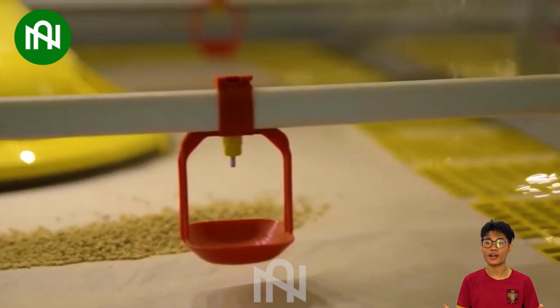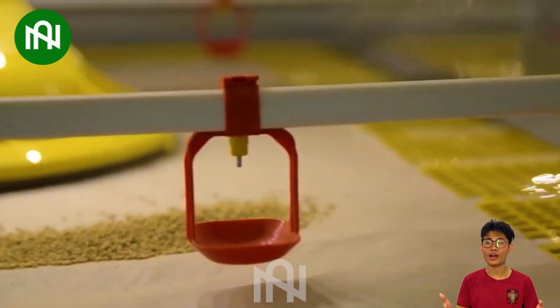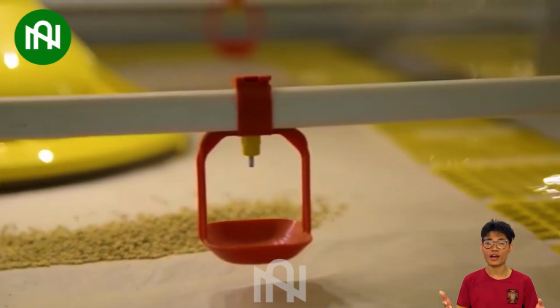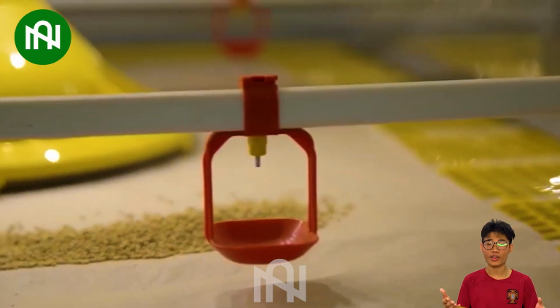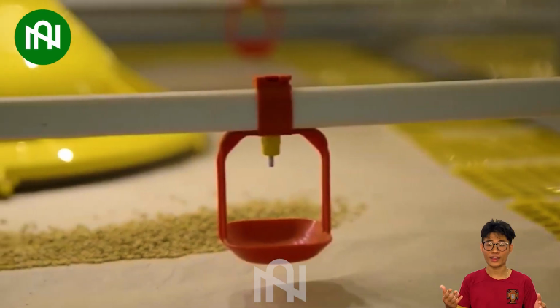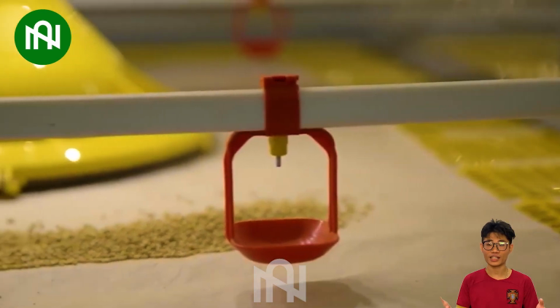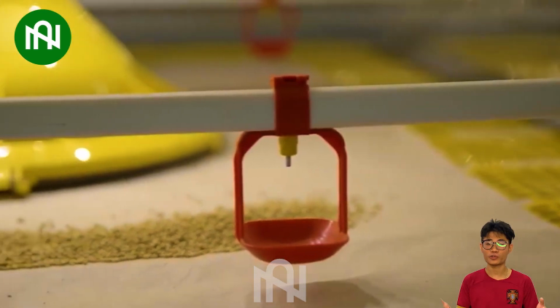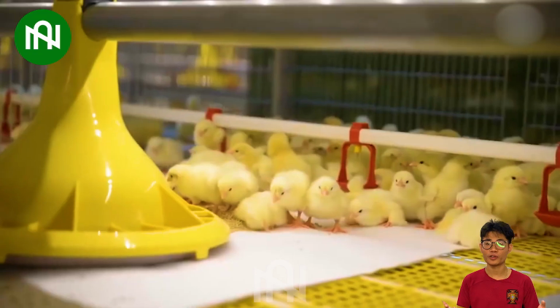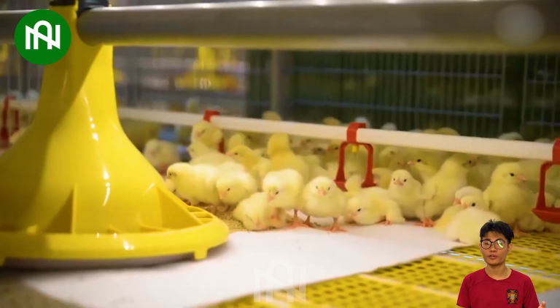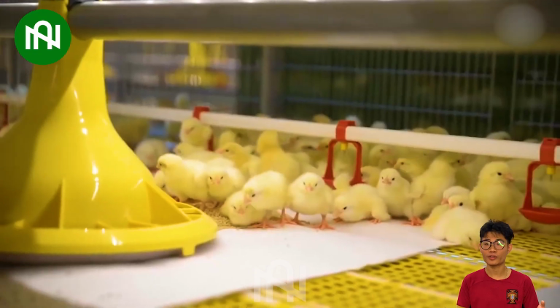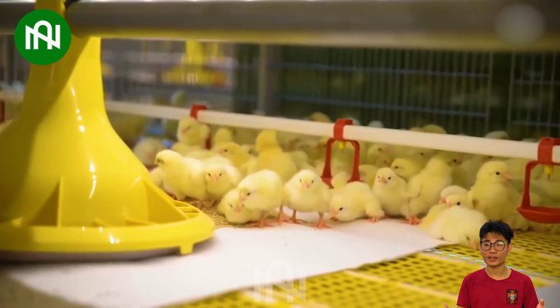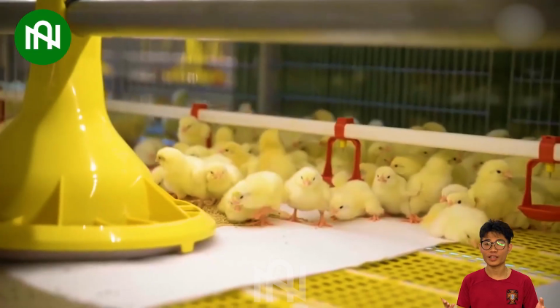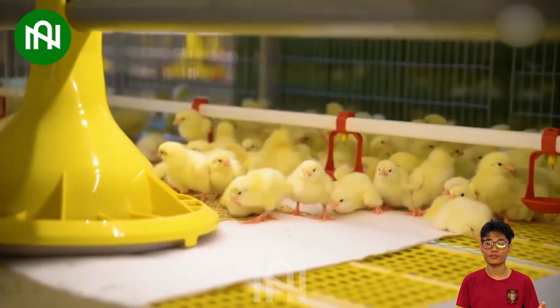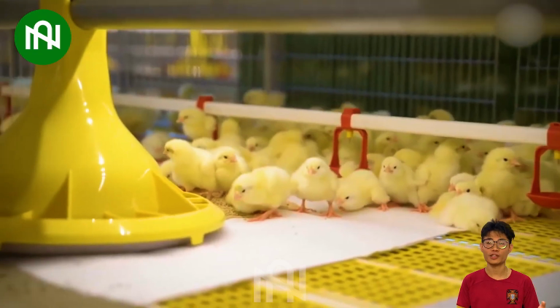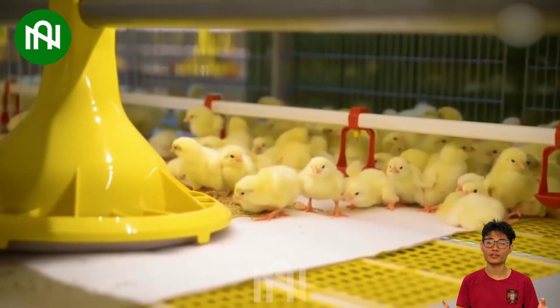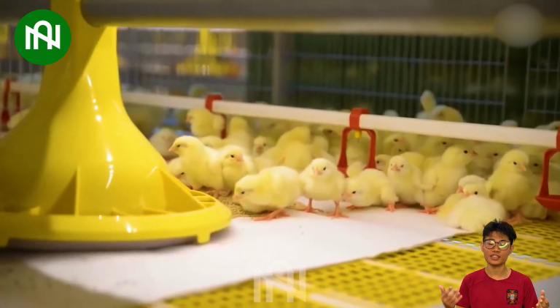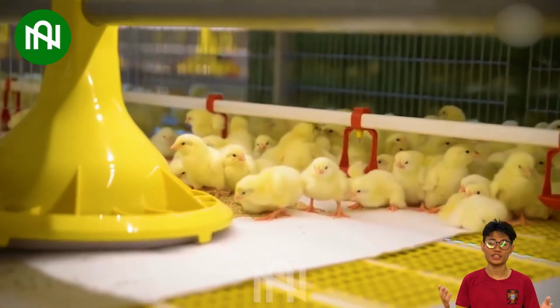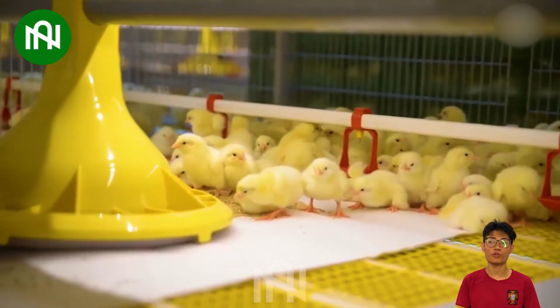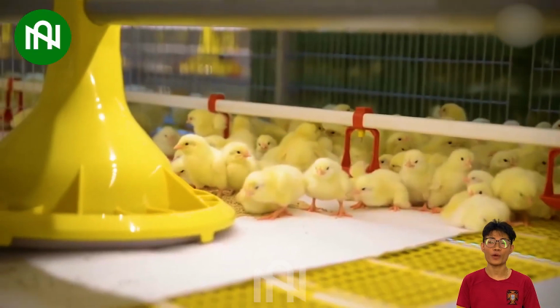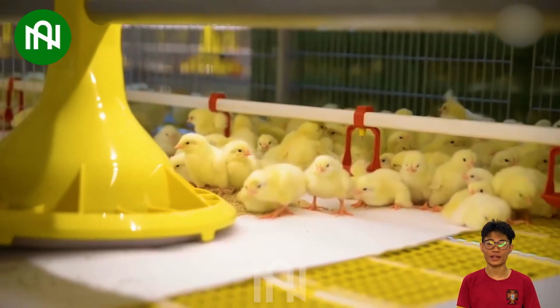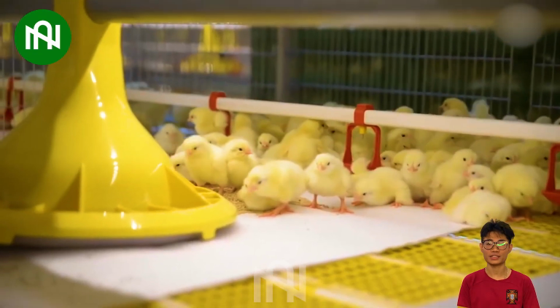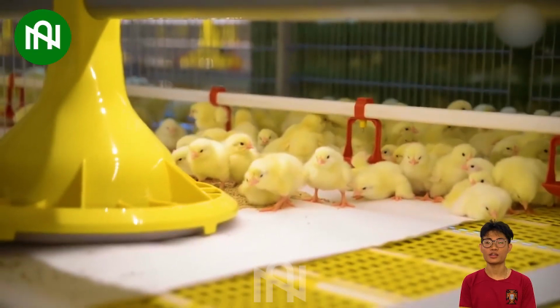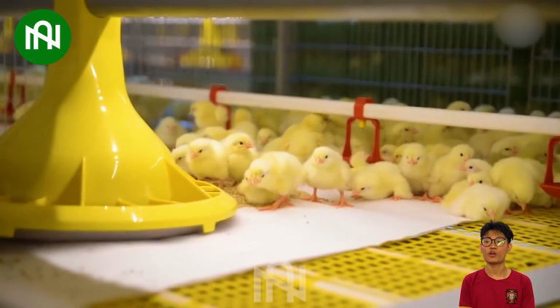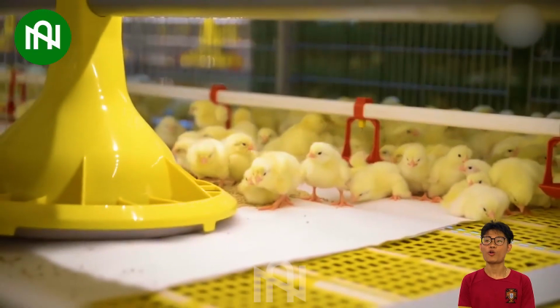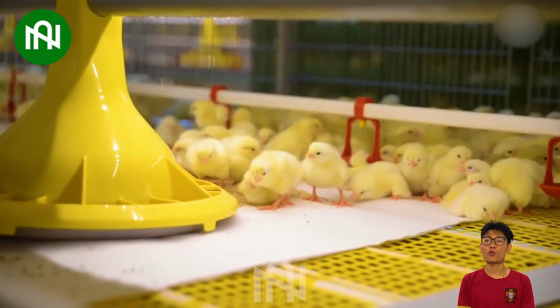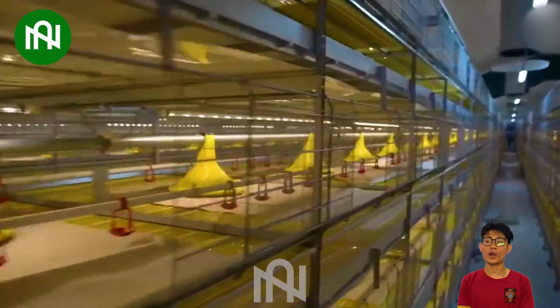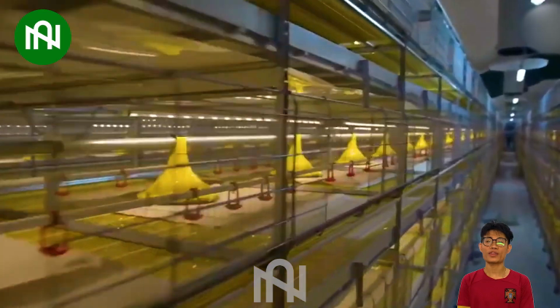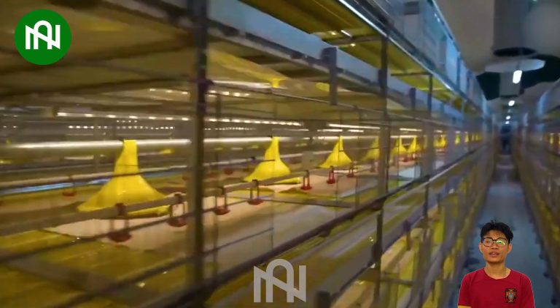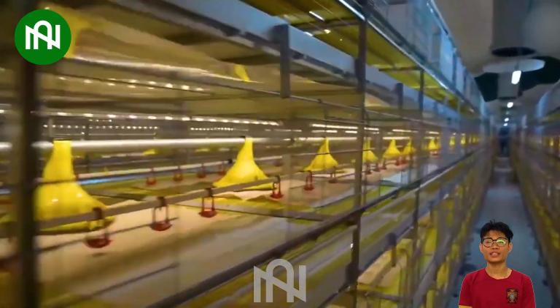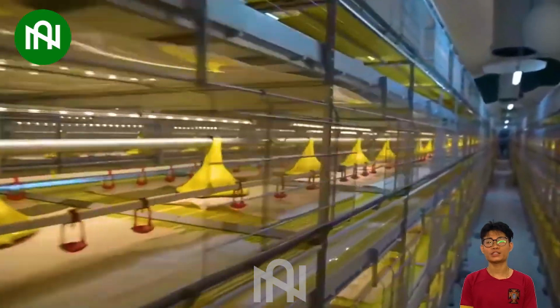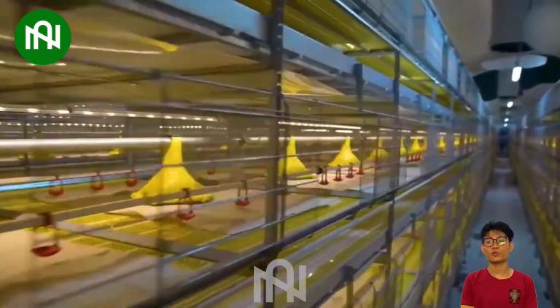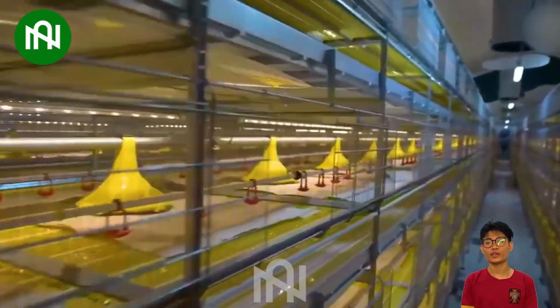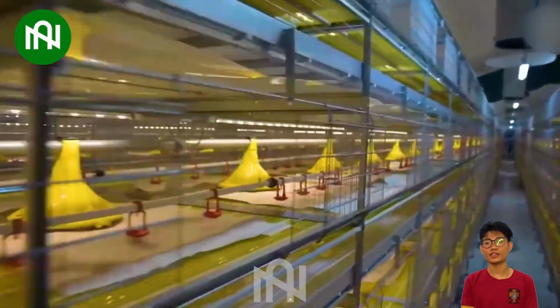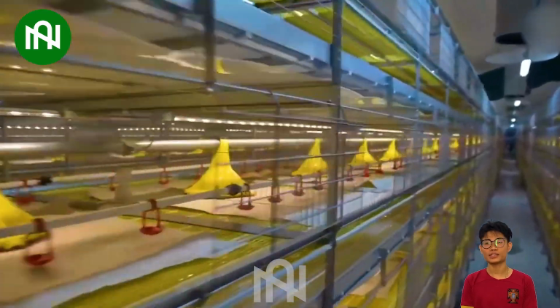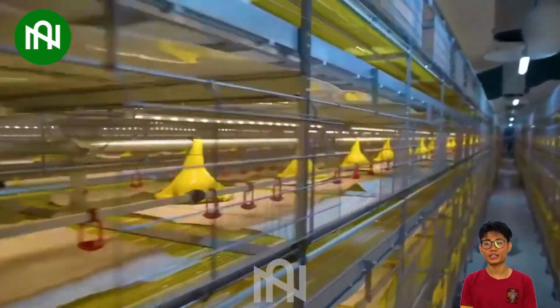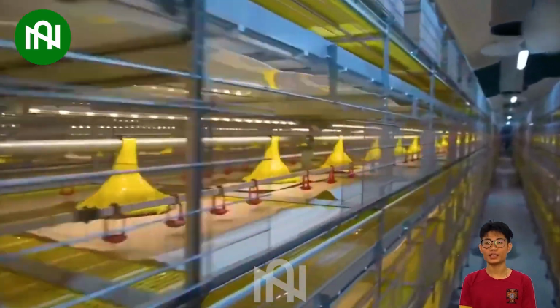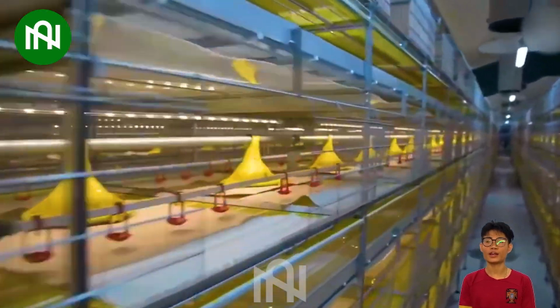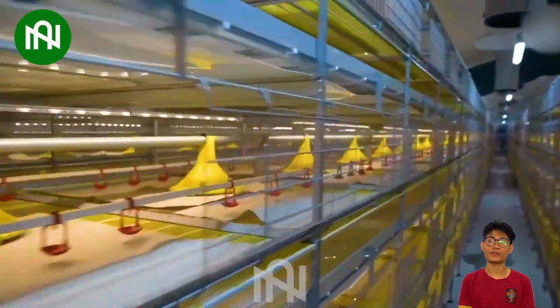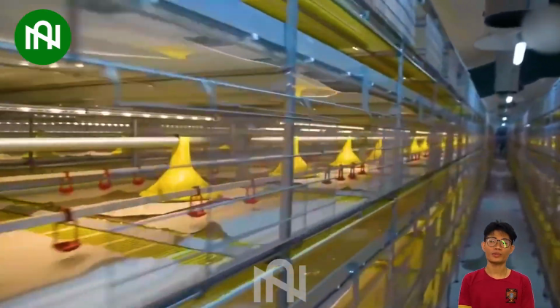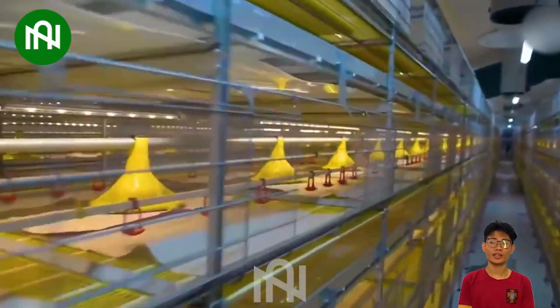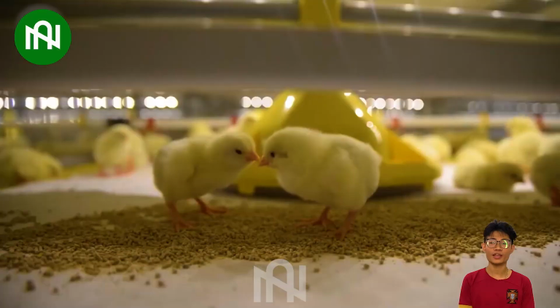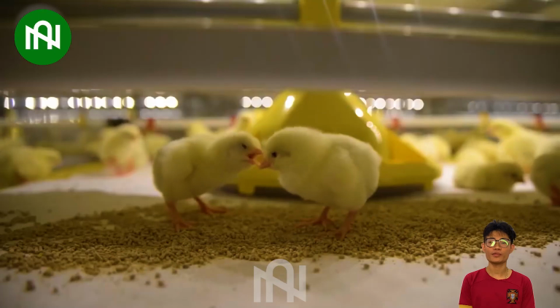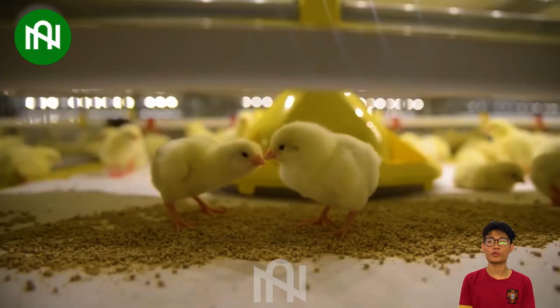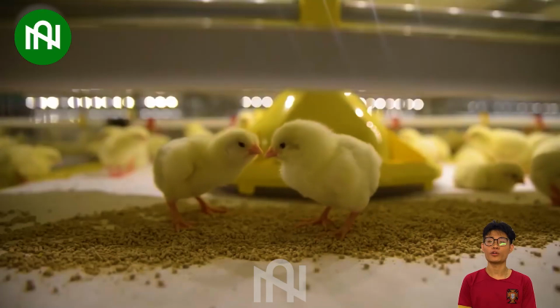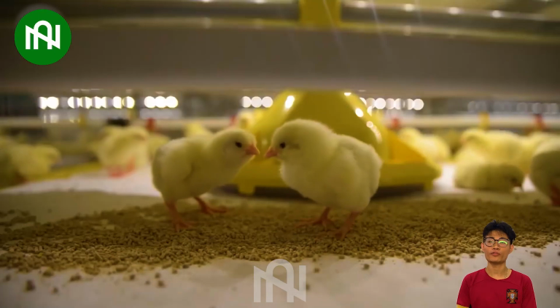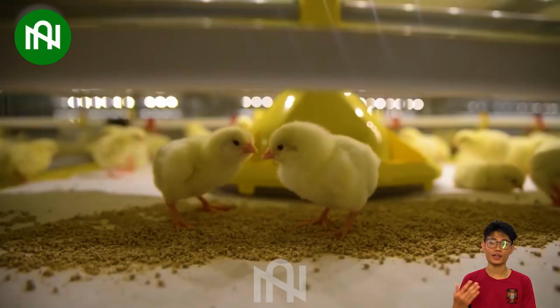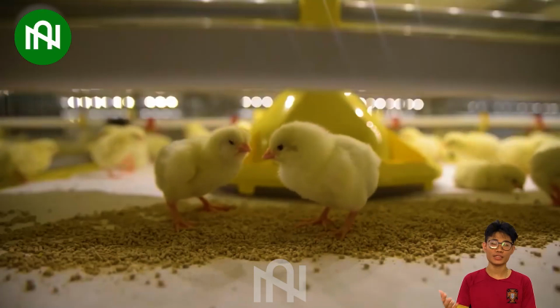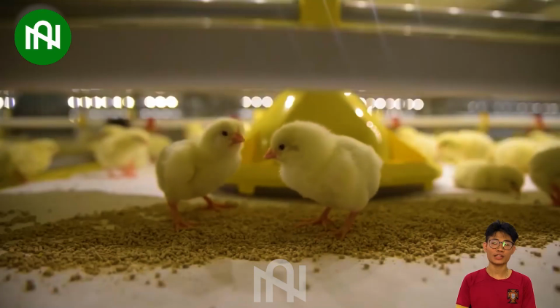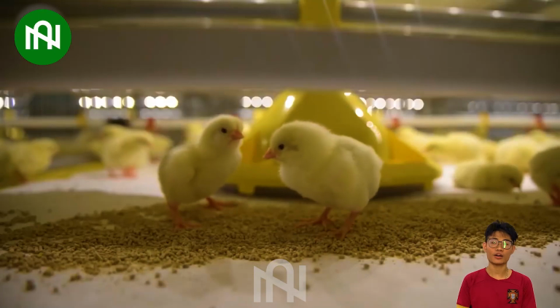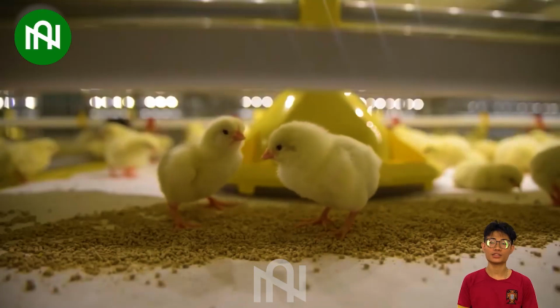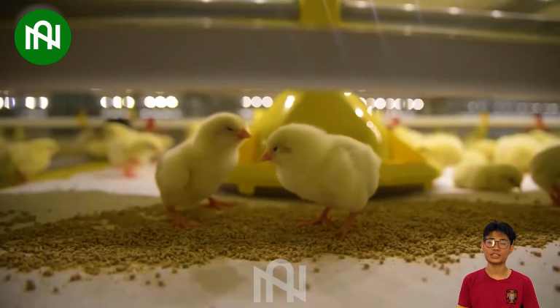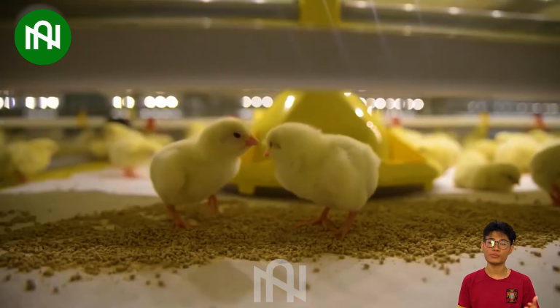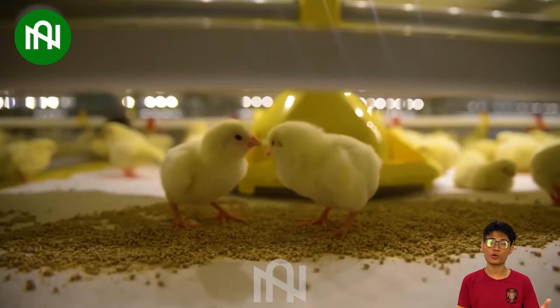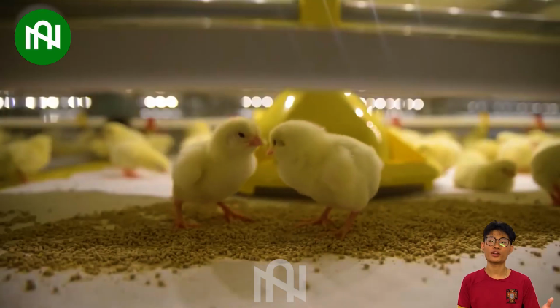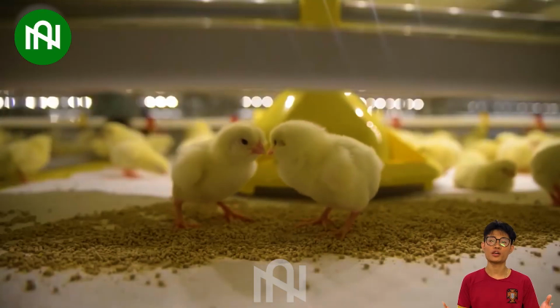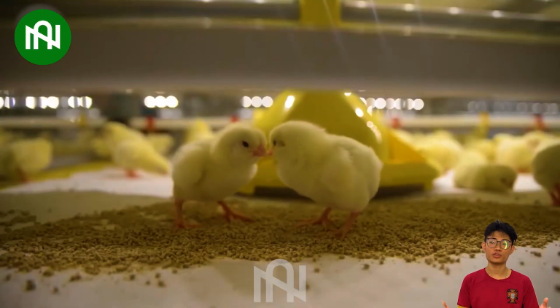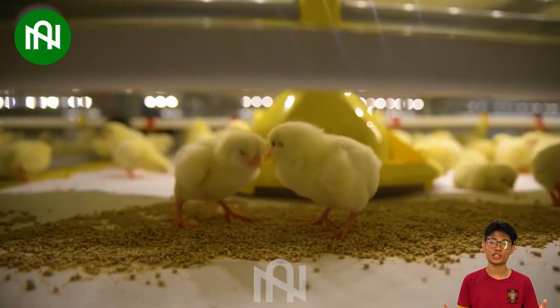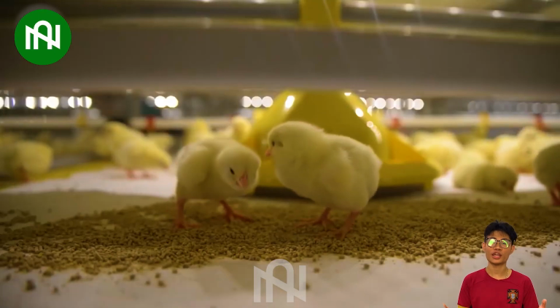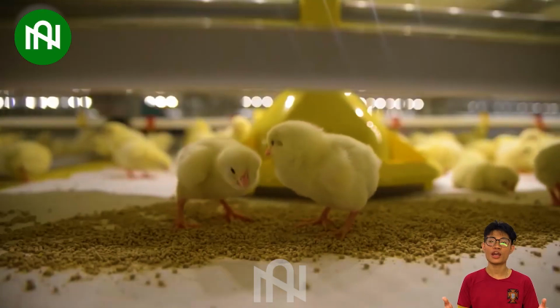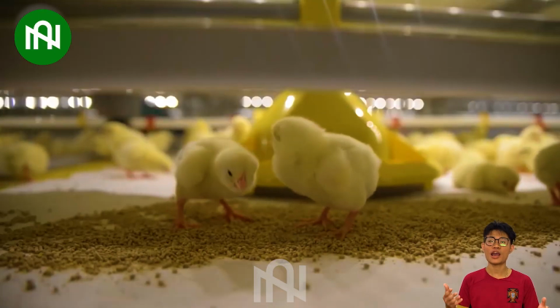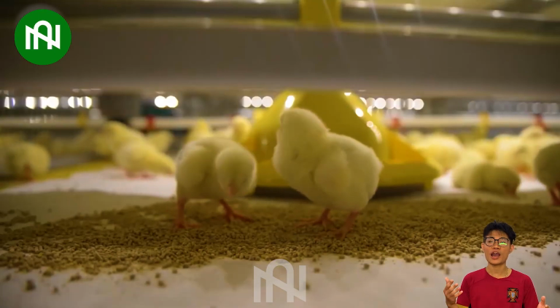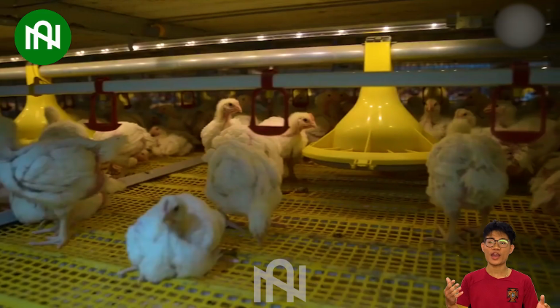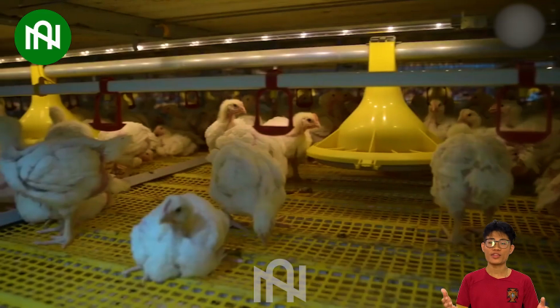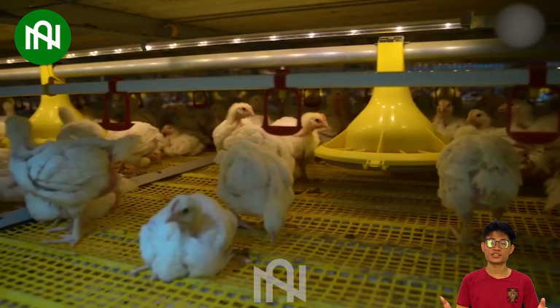A chicken farm, where young poultry thrives! In just a short time, they'll grow into healthy and productive hens!